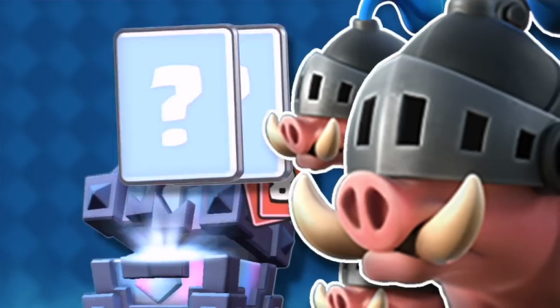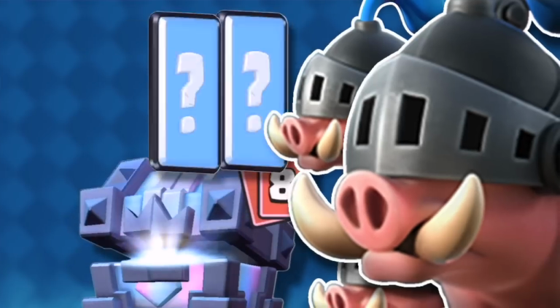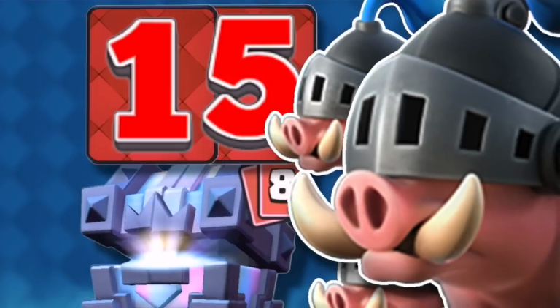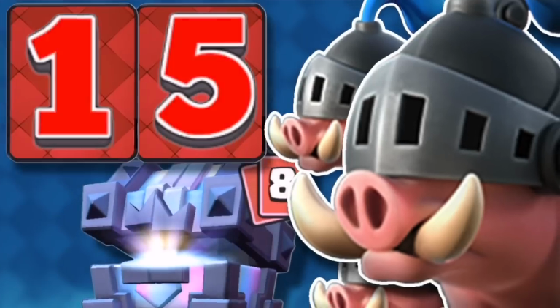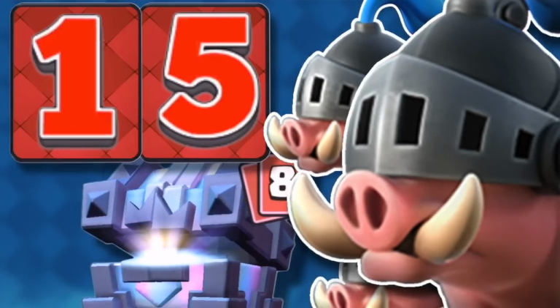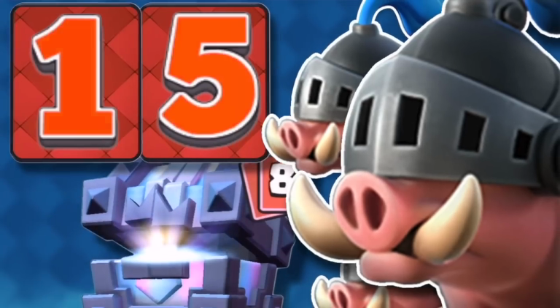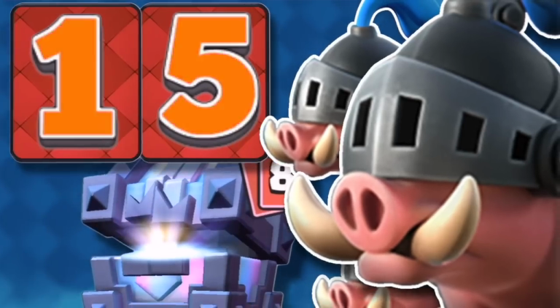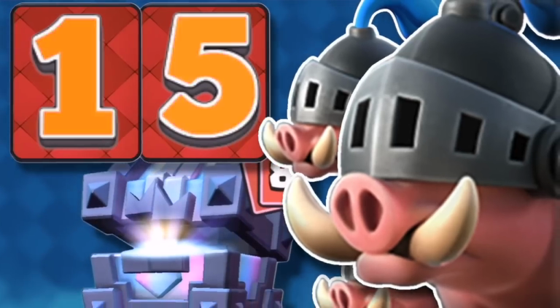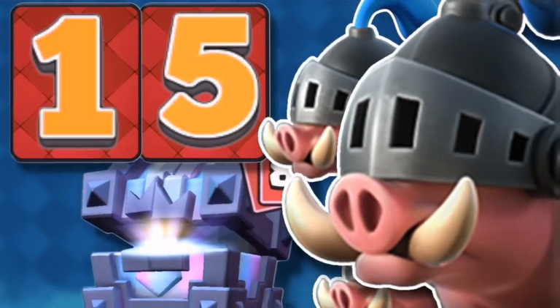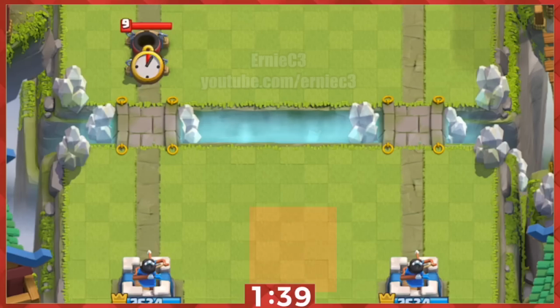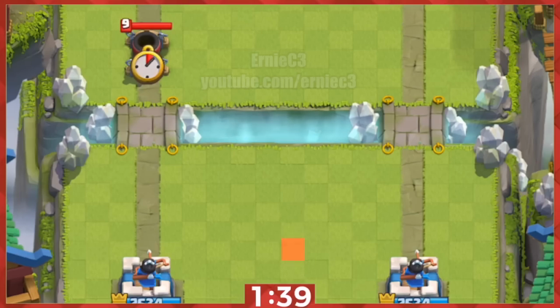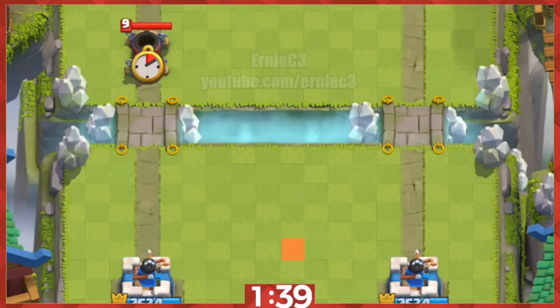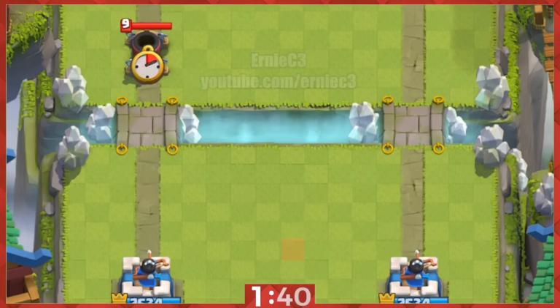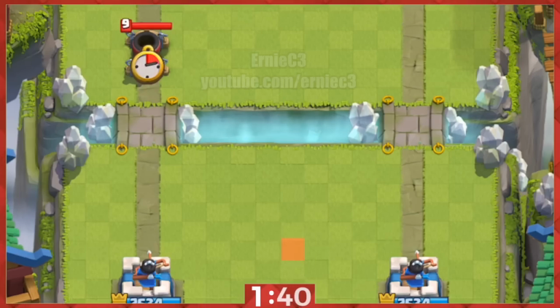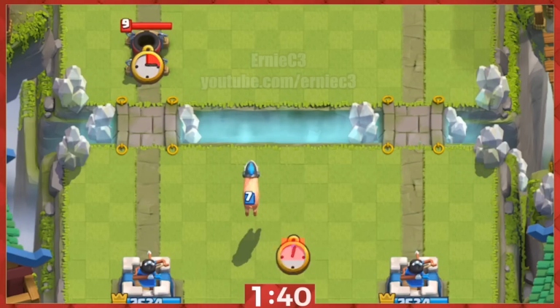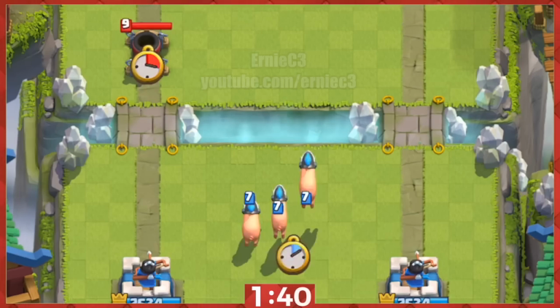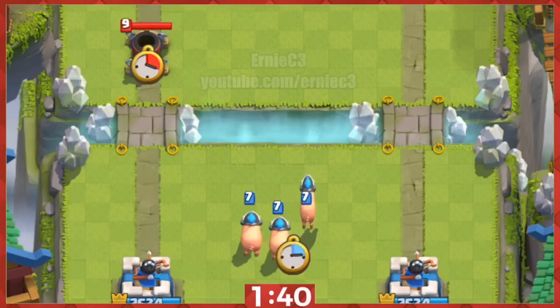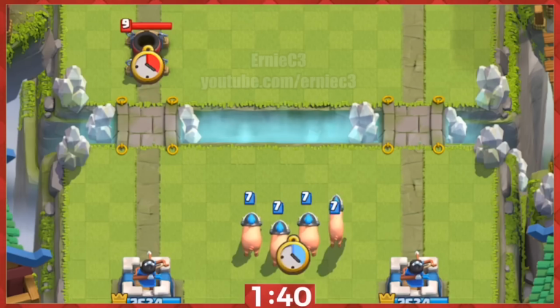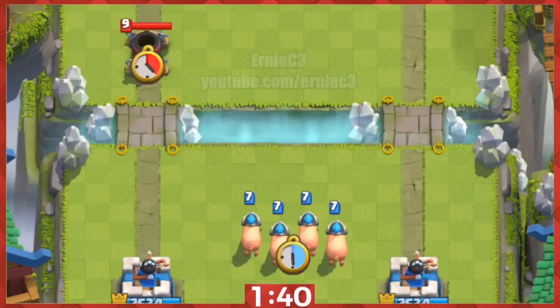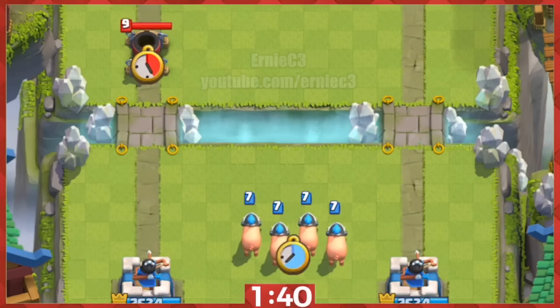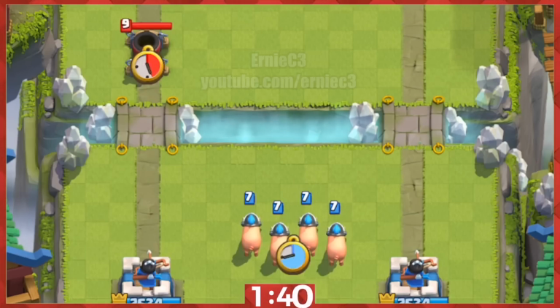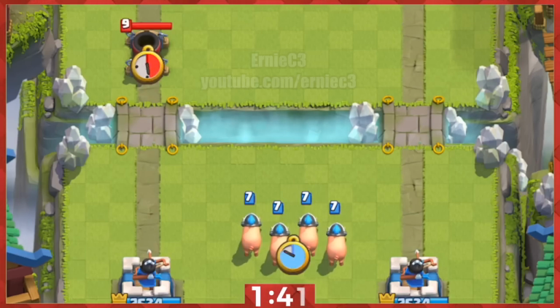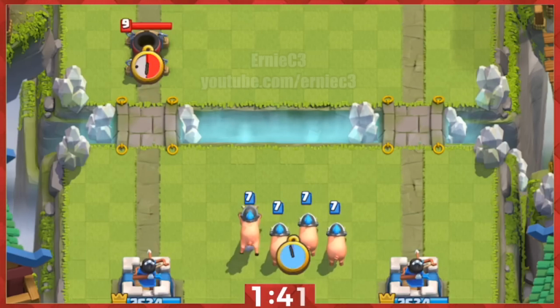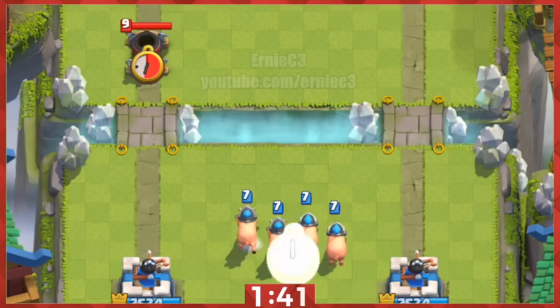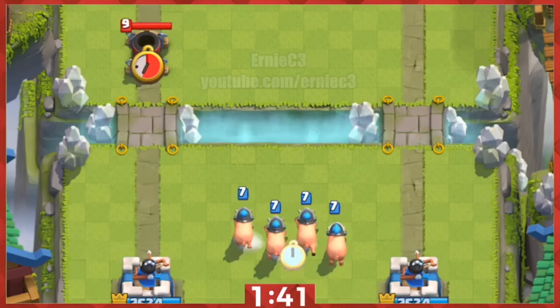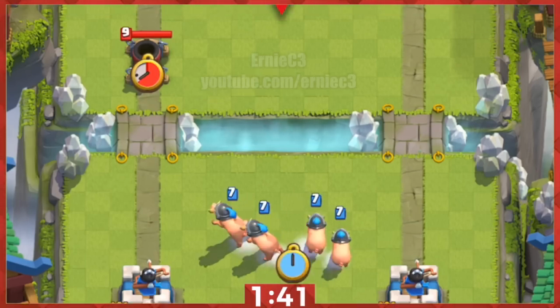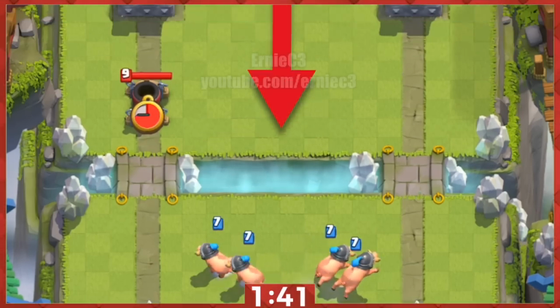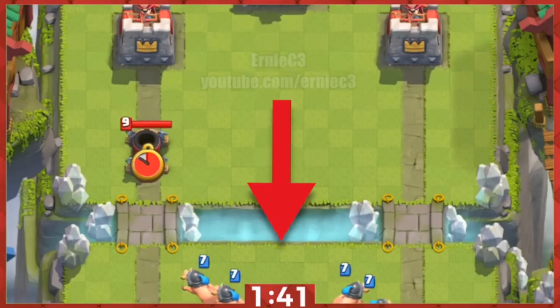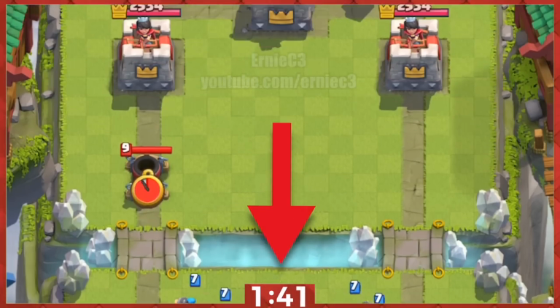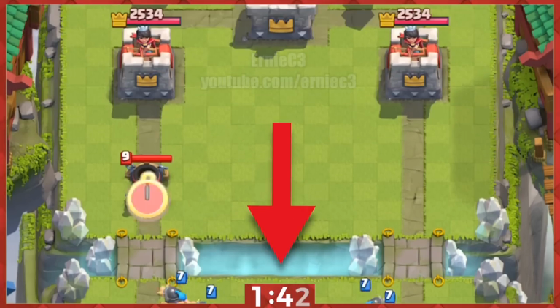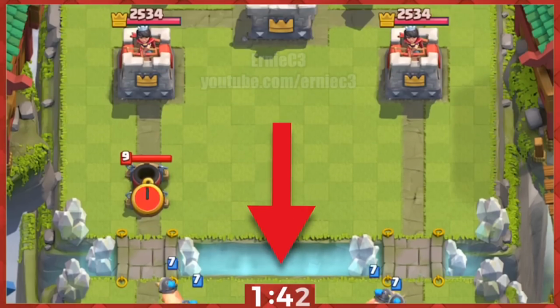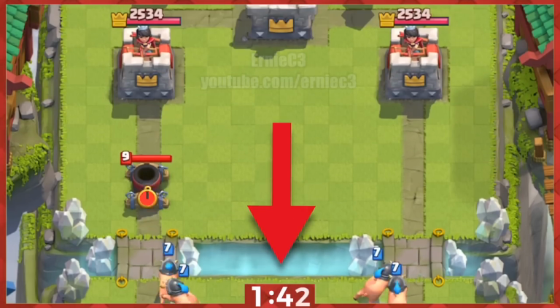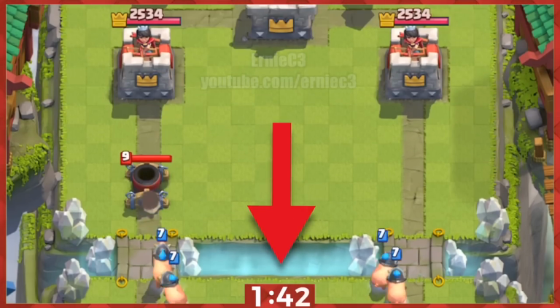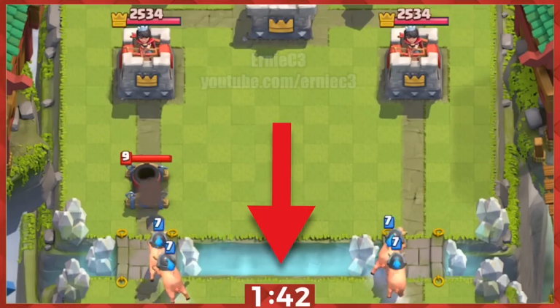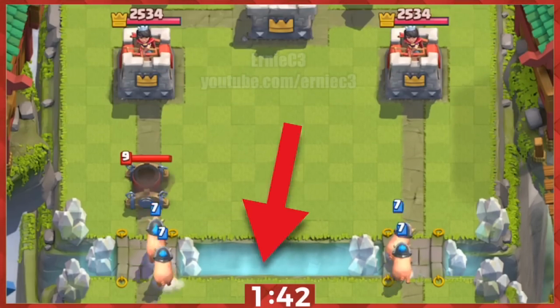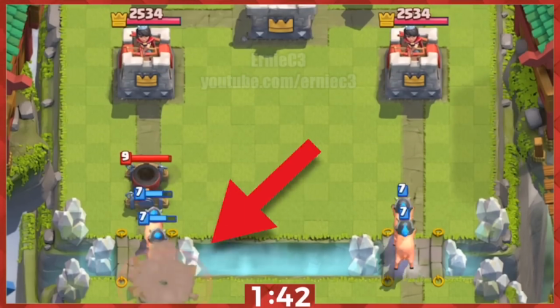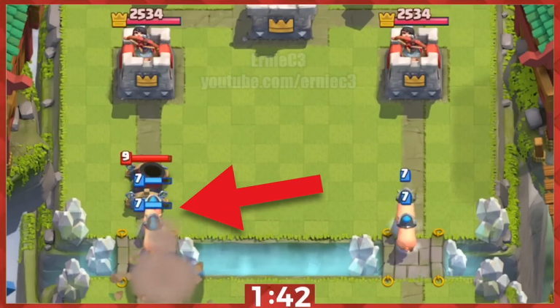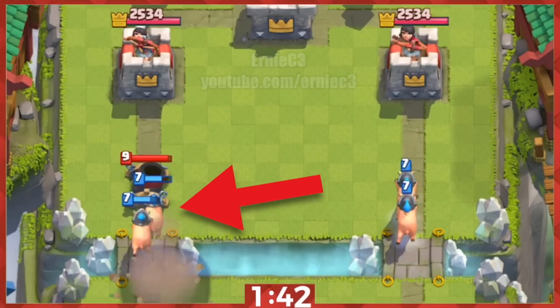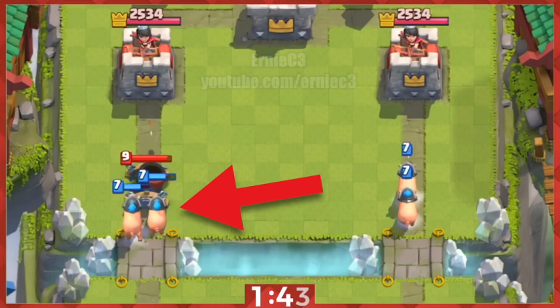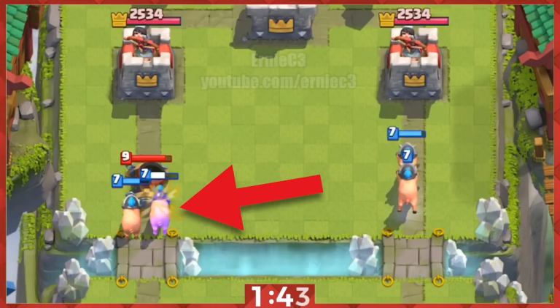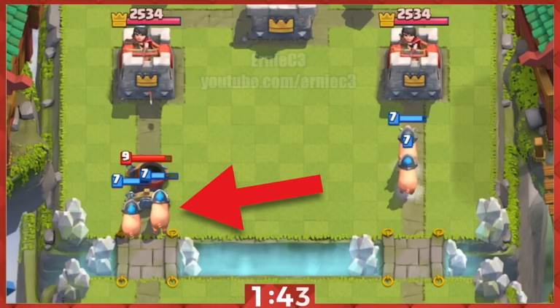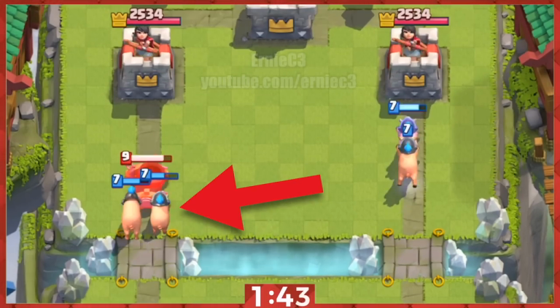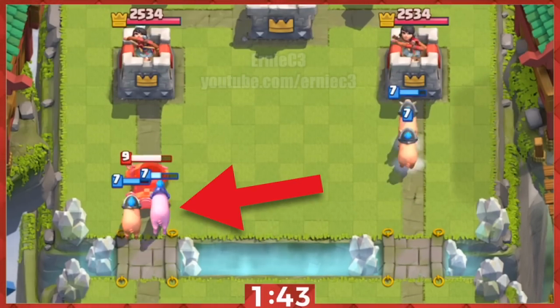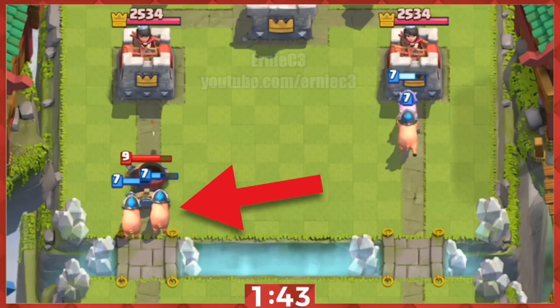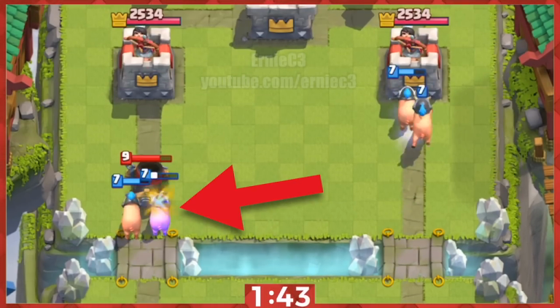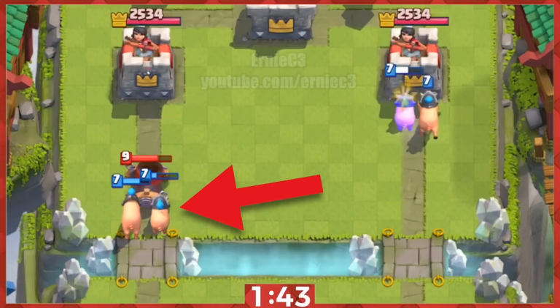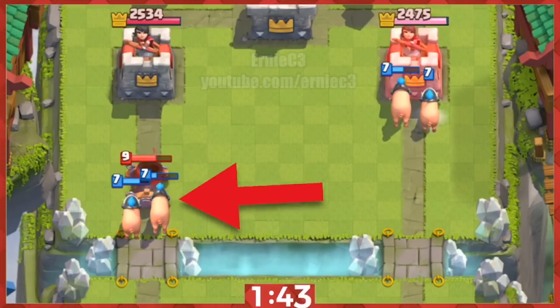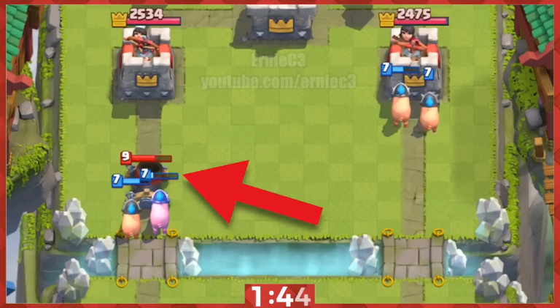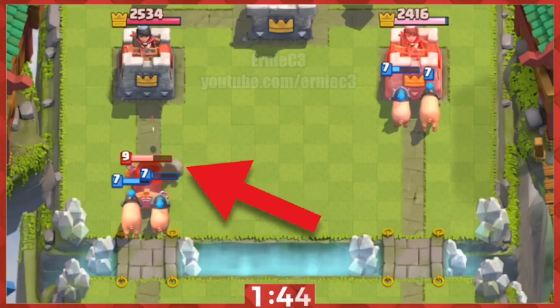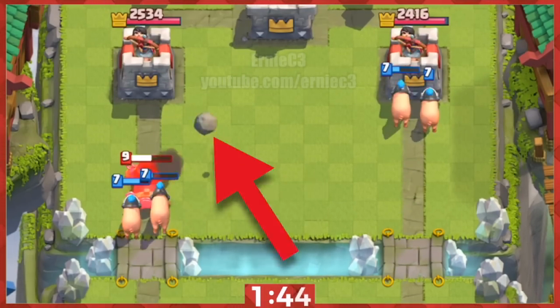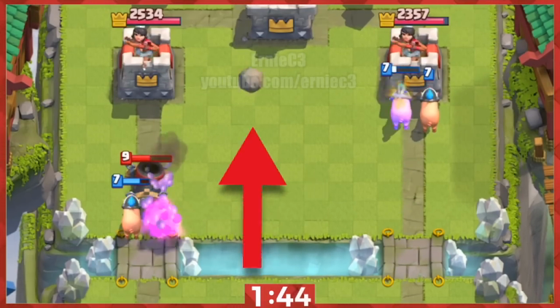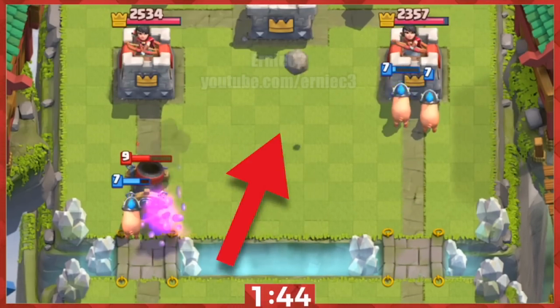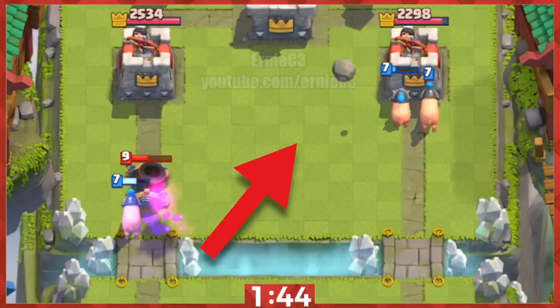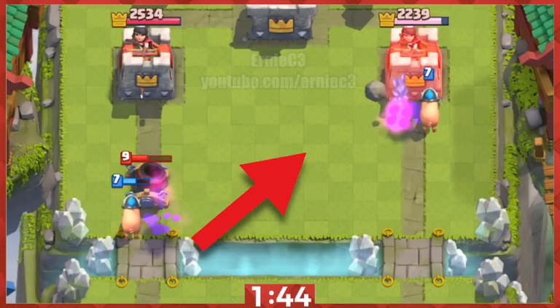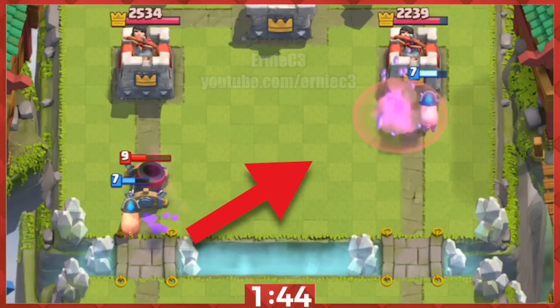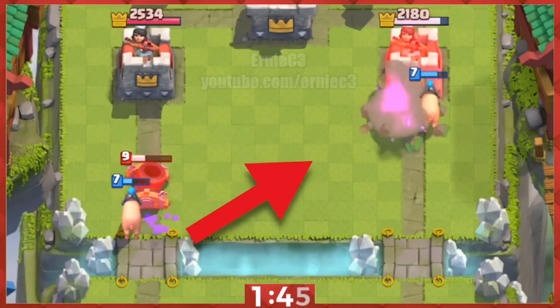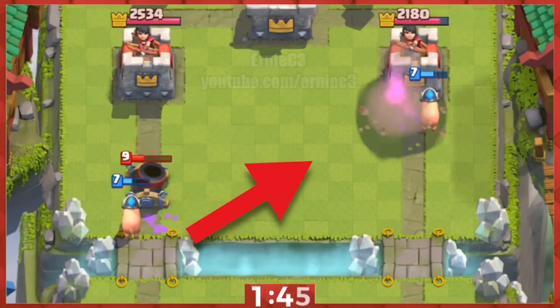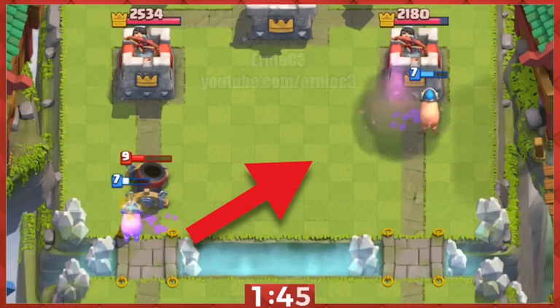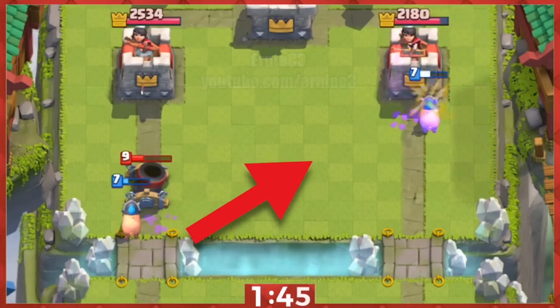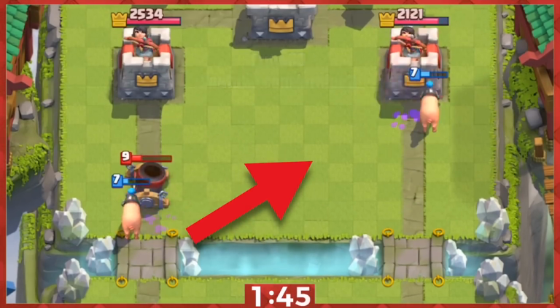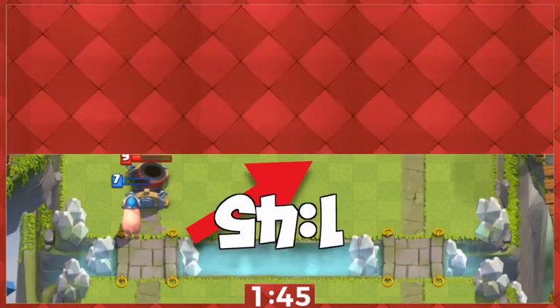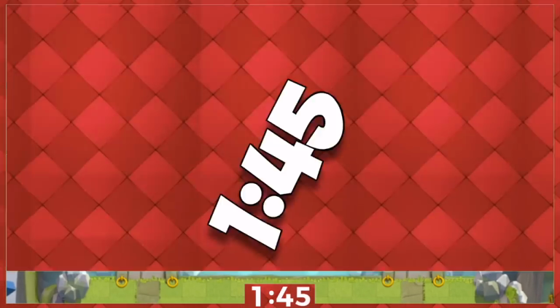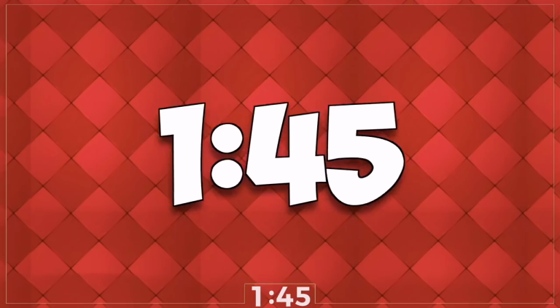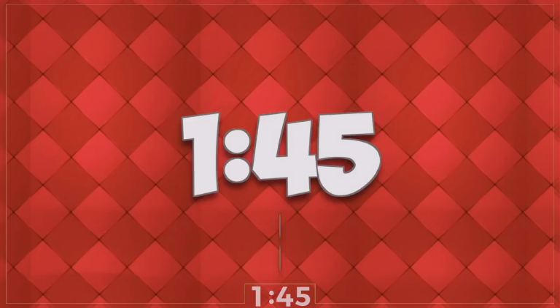15. To counter and distract a mortar, place them in the center. Two hogs will attack the mortar and two hogs will distract.